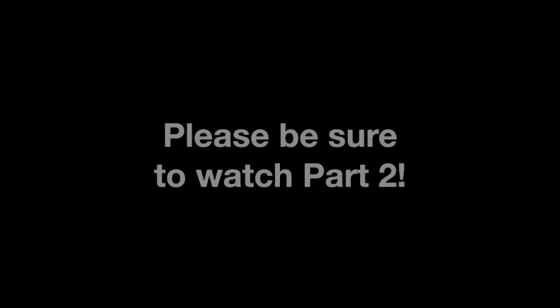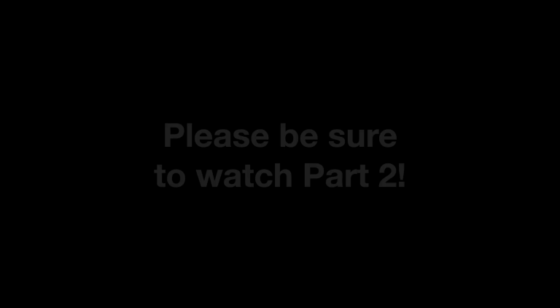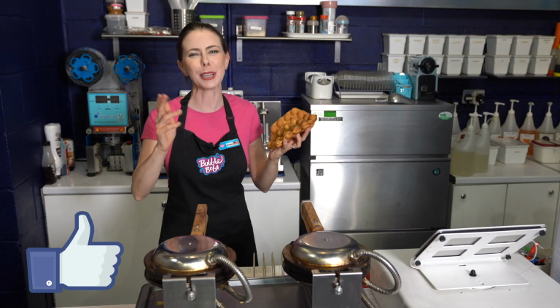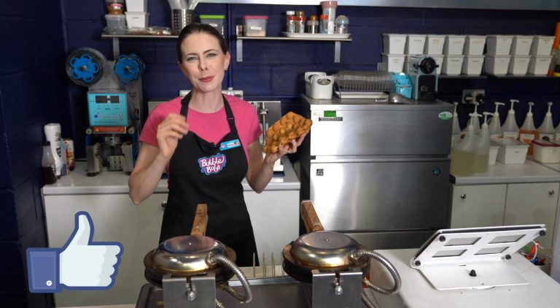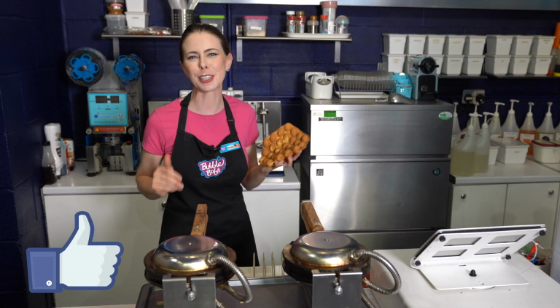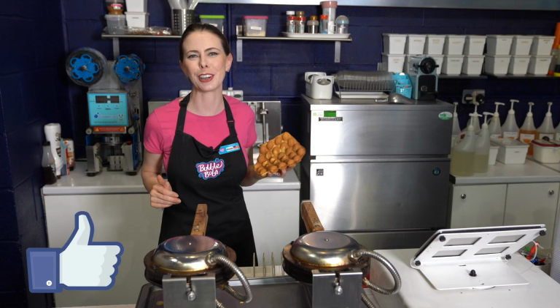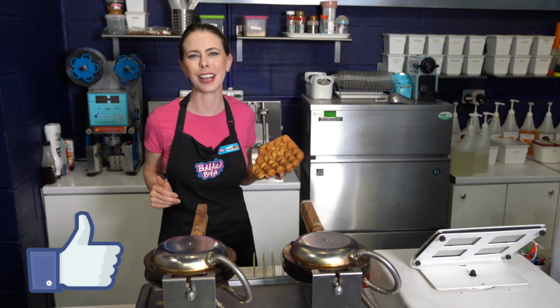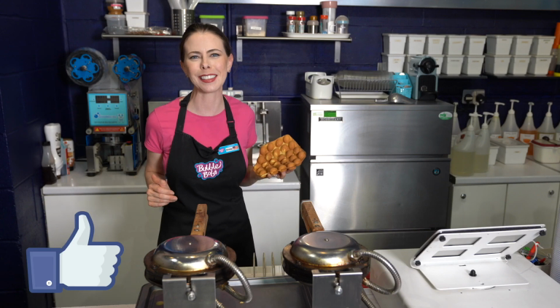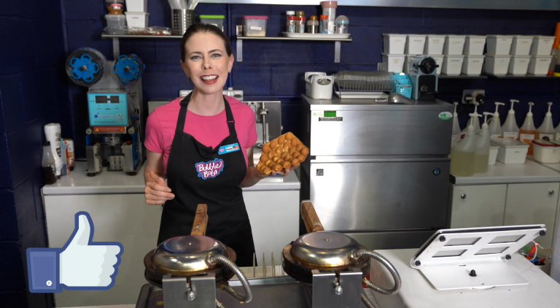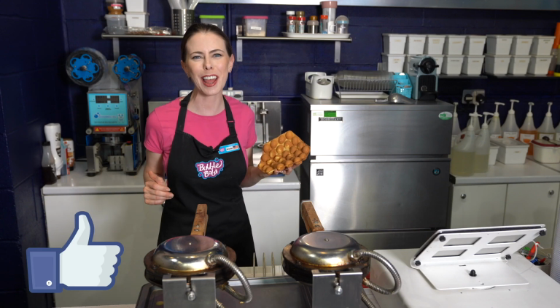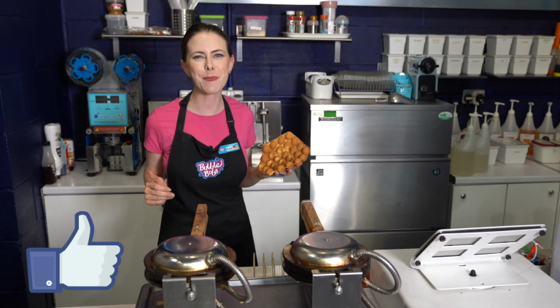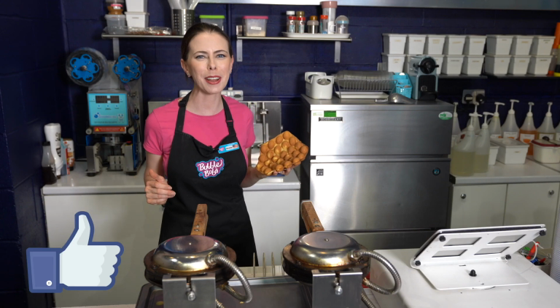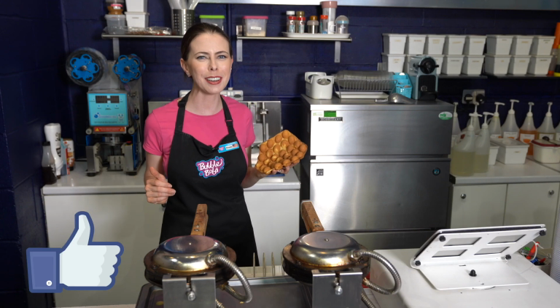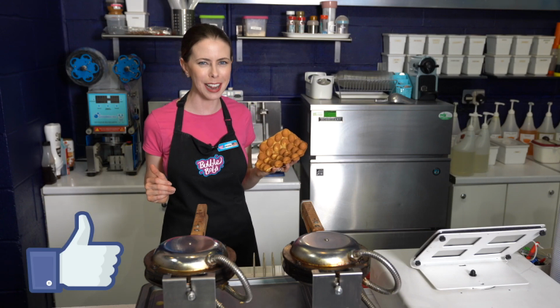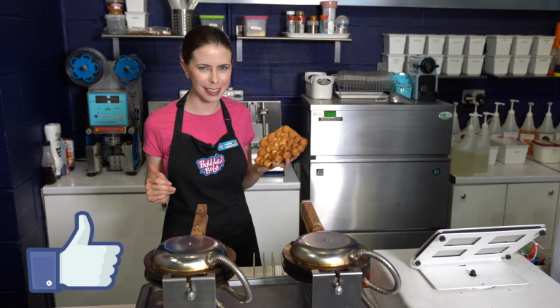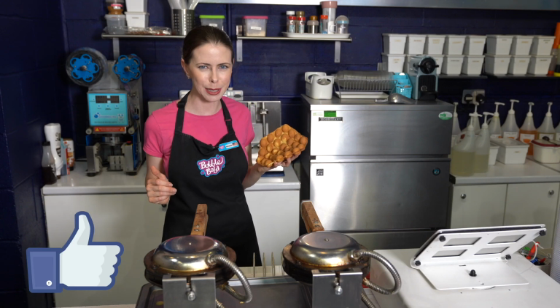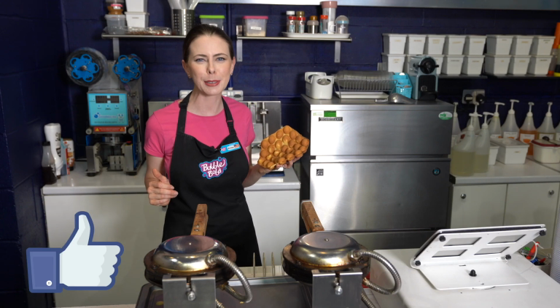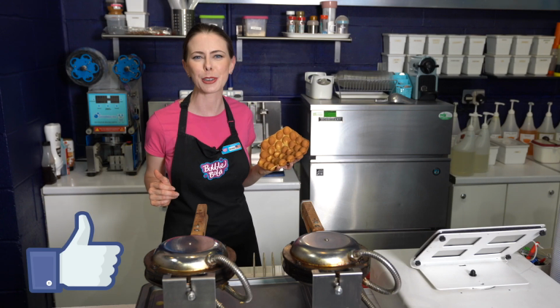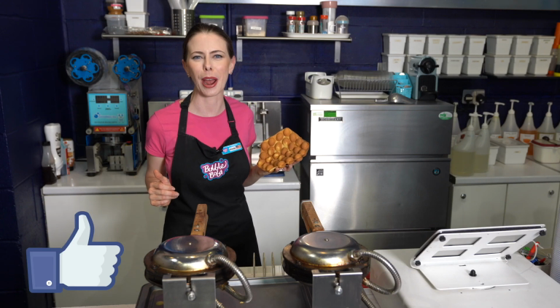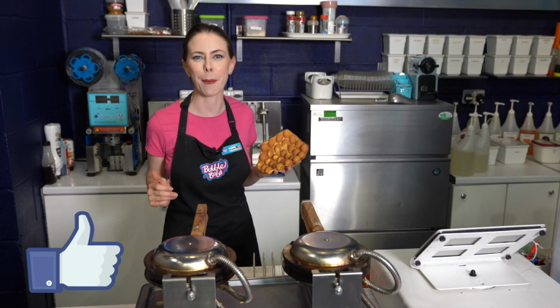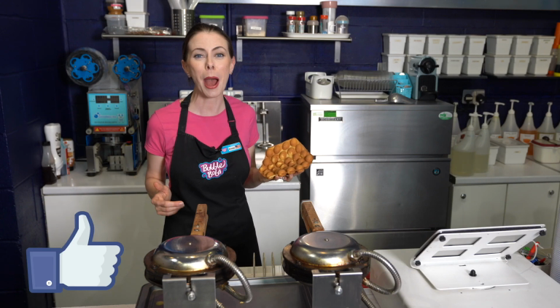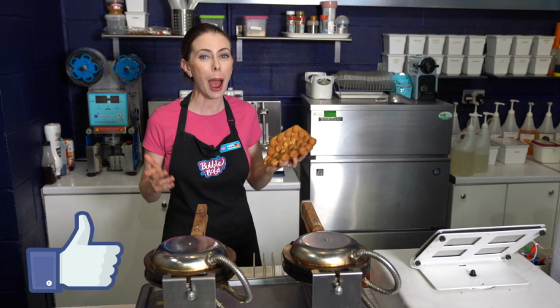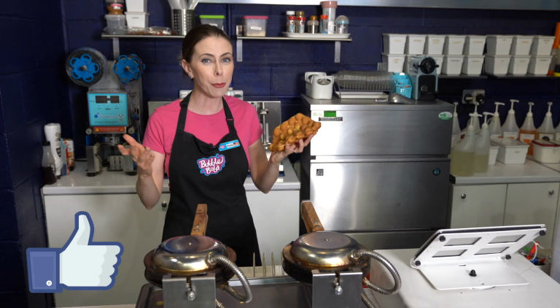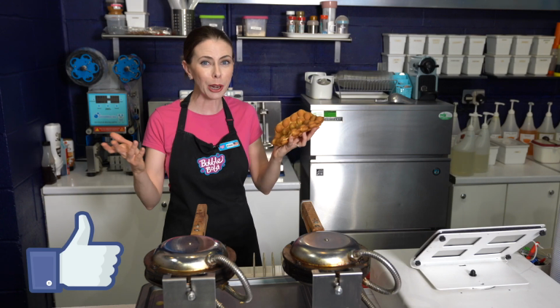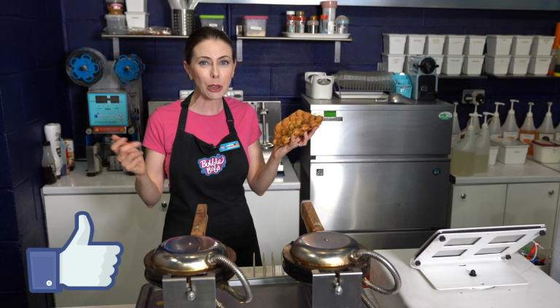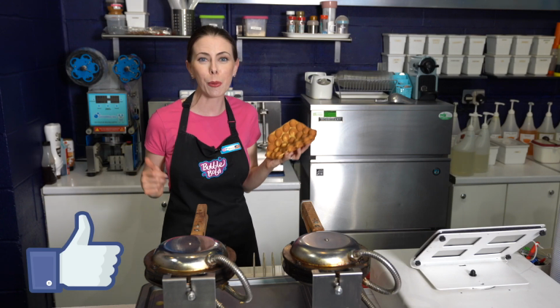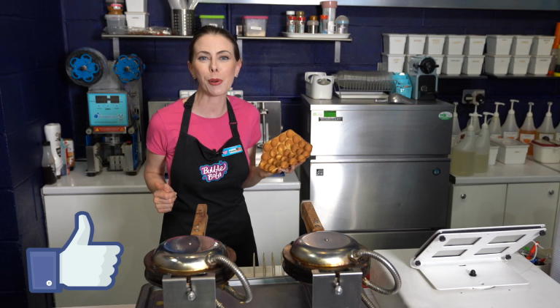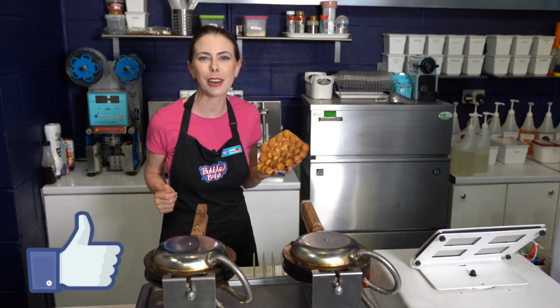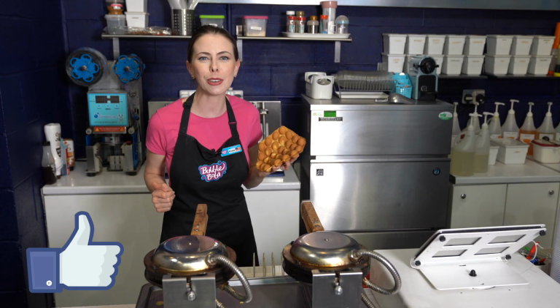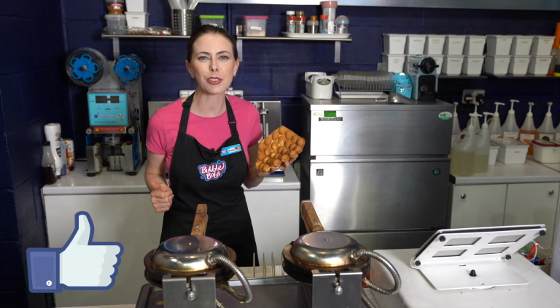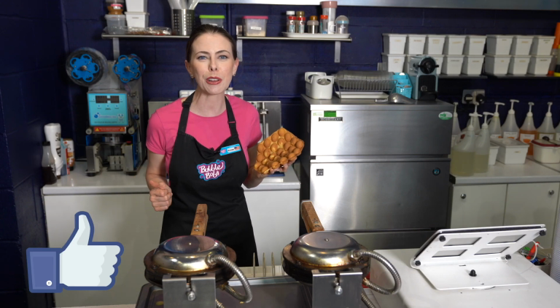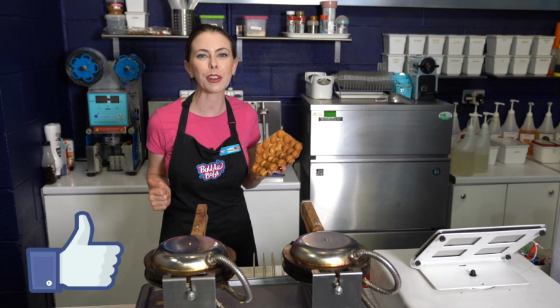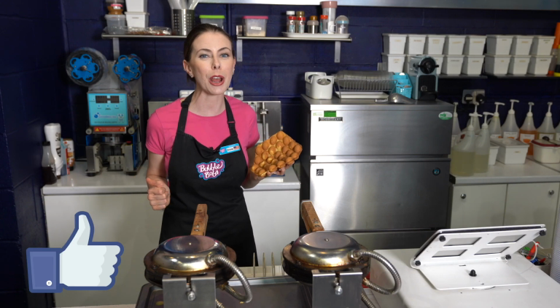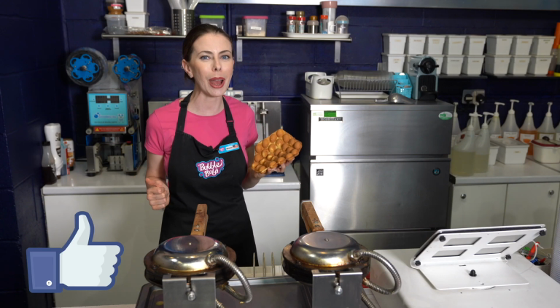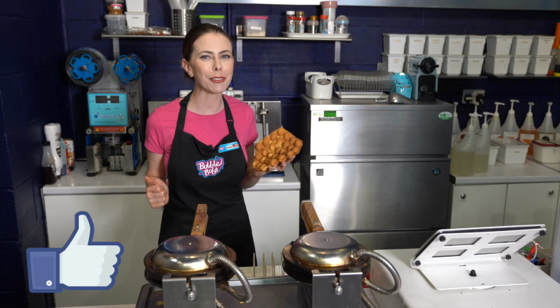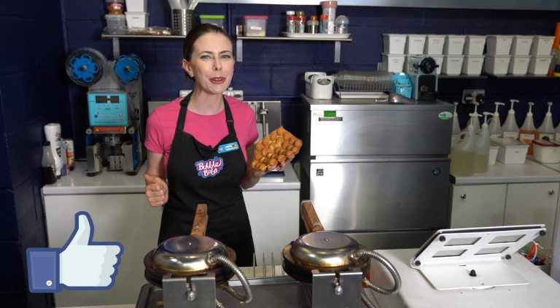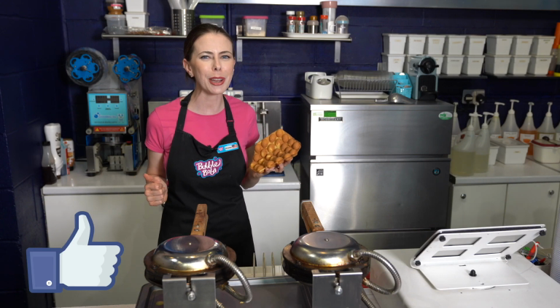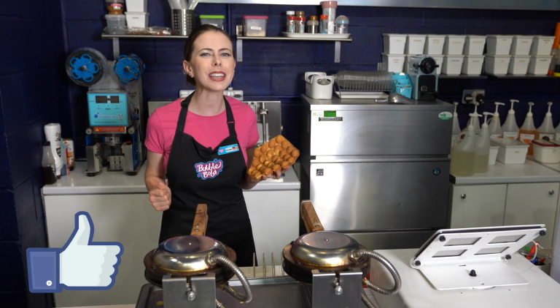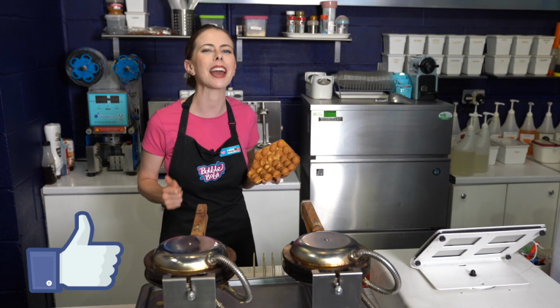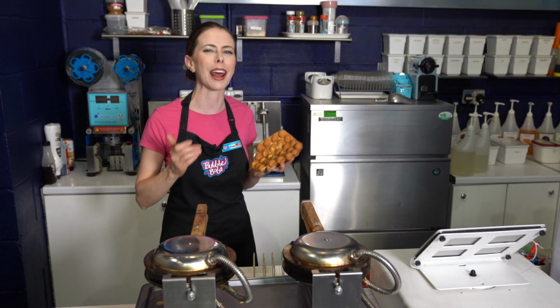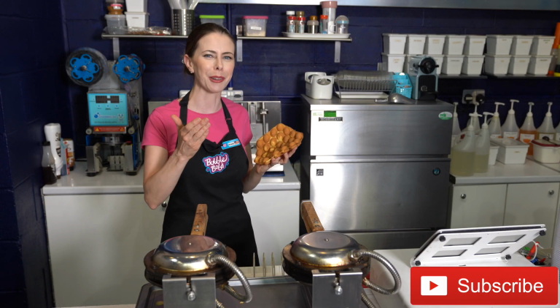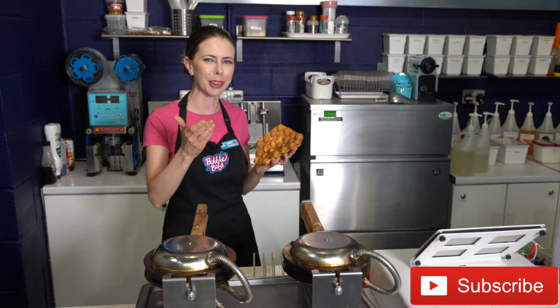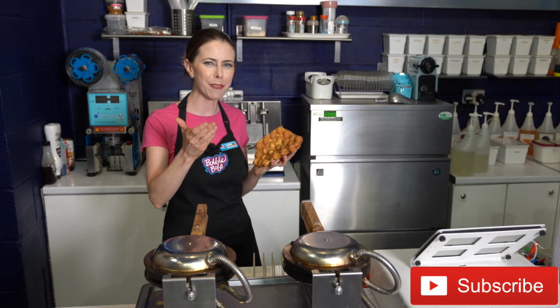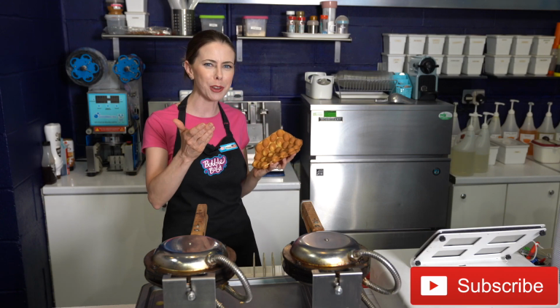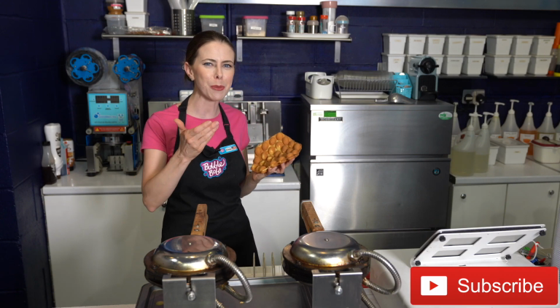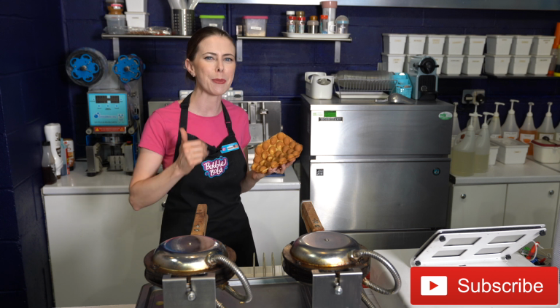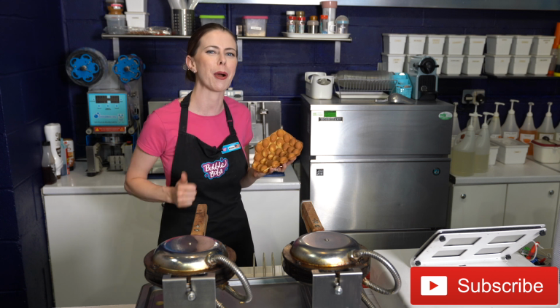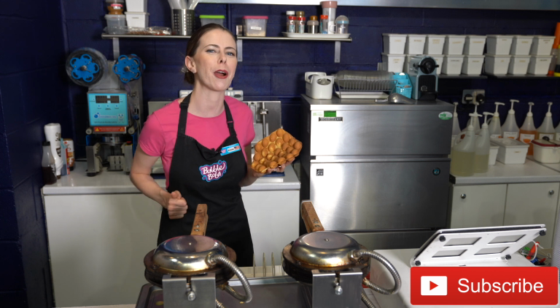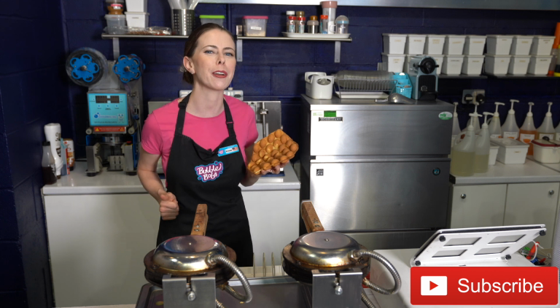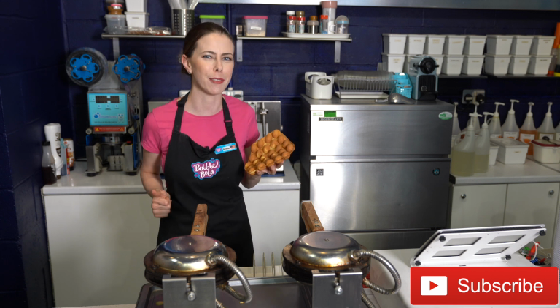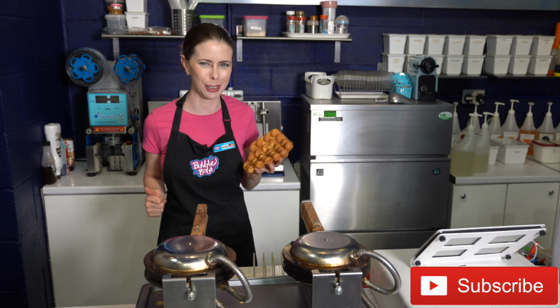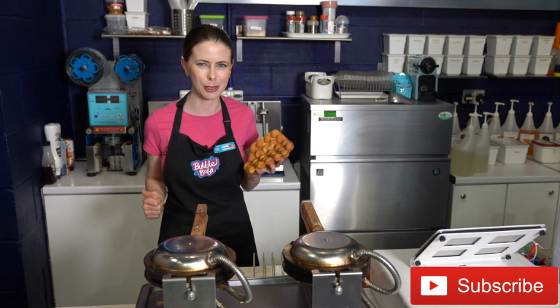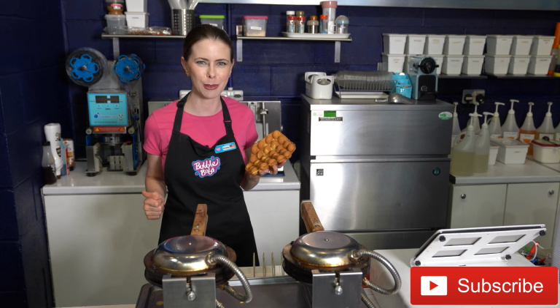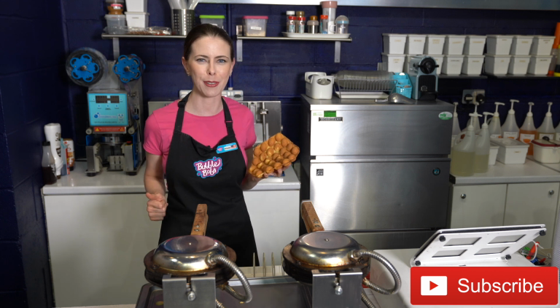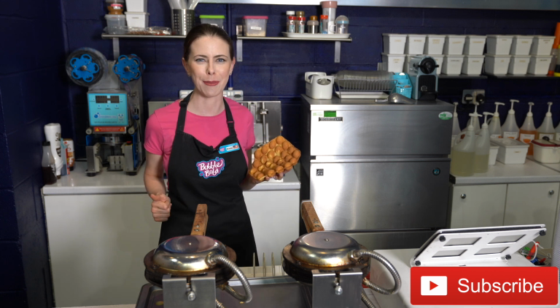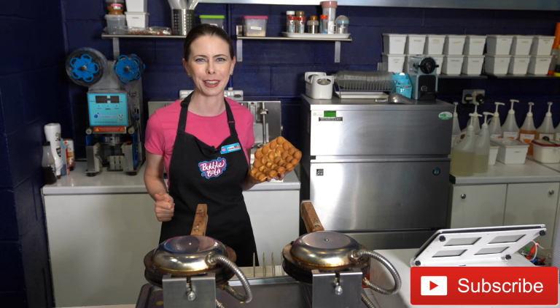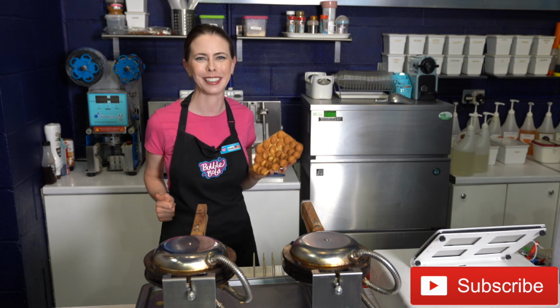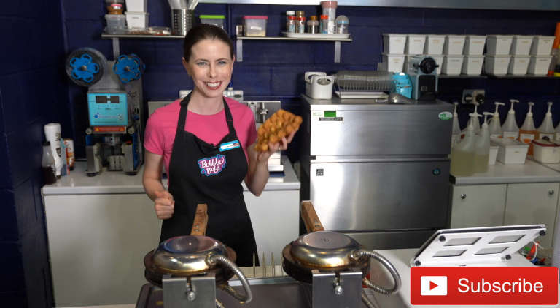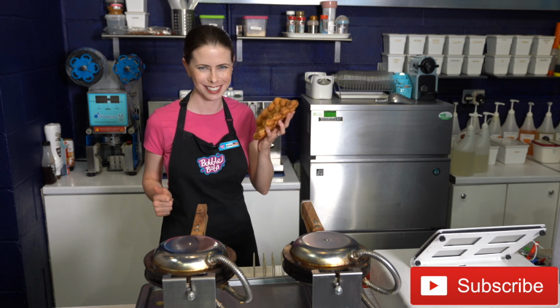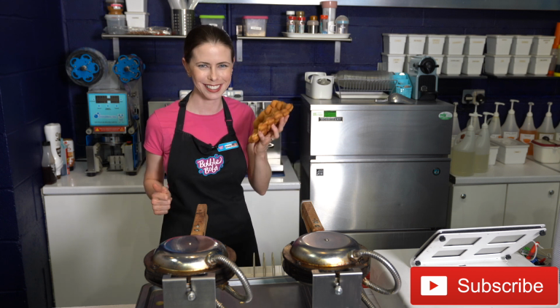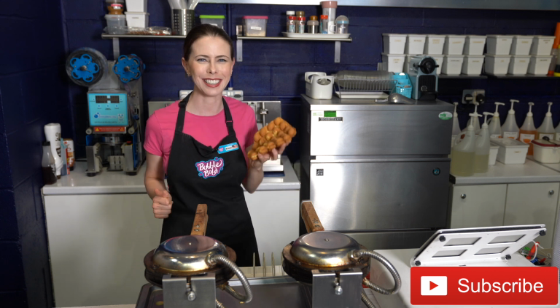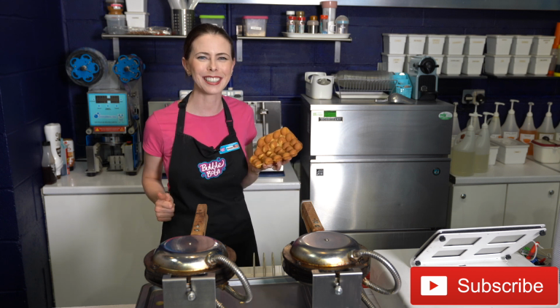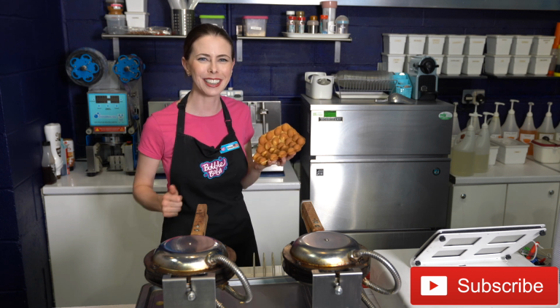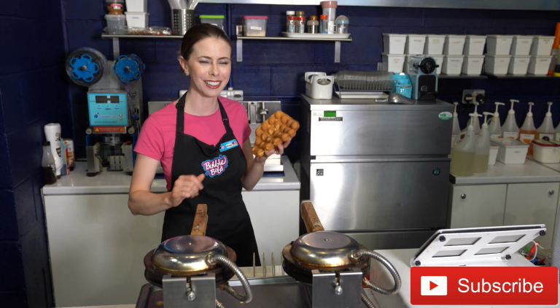Please be sure to hit that like button and subscribe. I bring you a brand new drink video every week and I would love for you to be part of the YouTube family. See you soon!